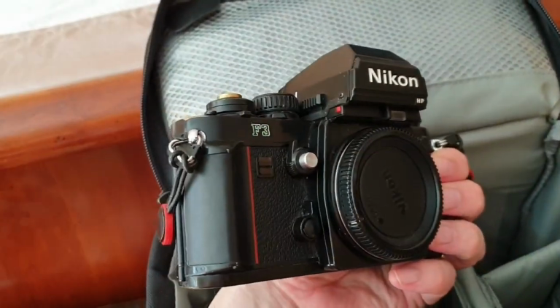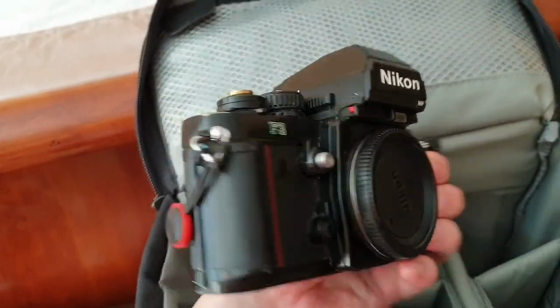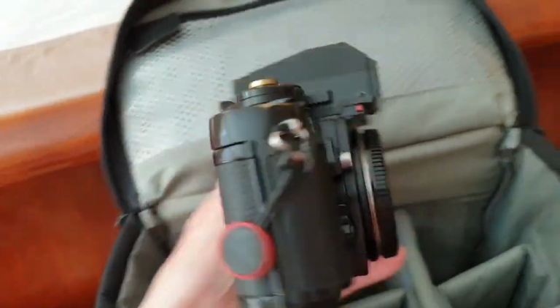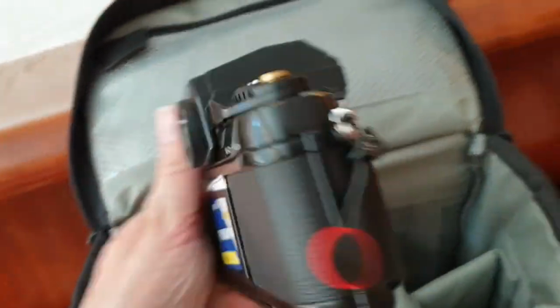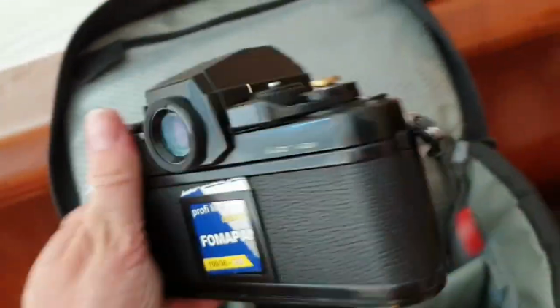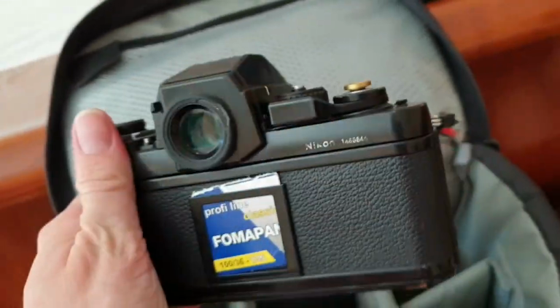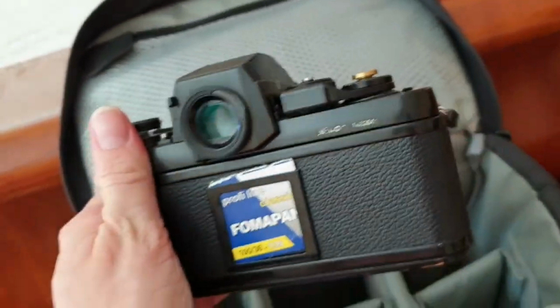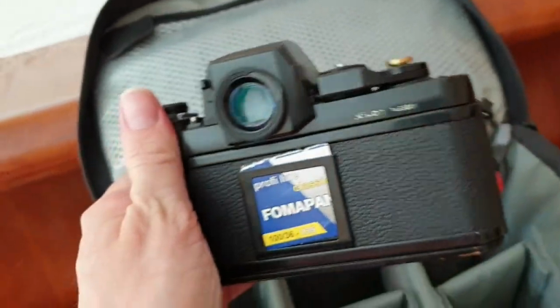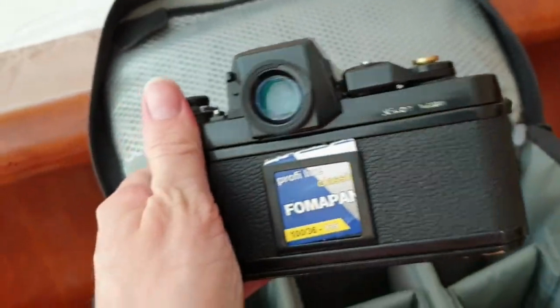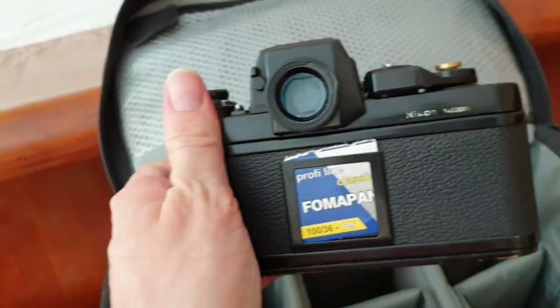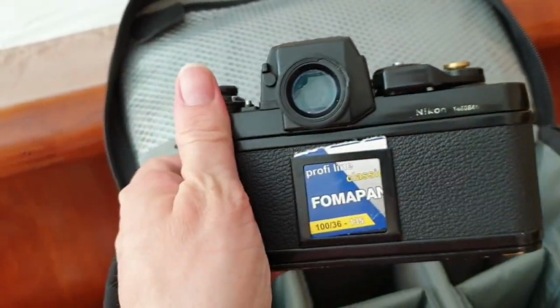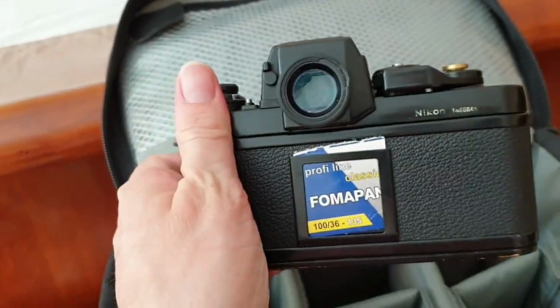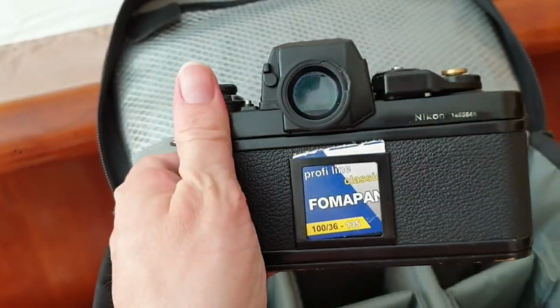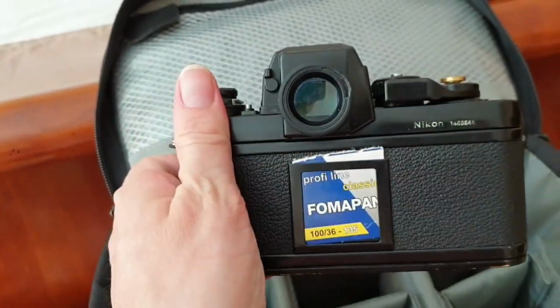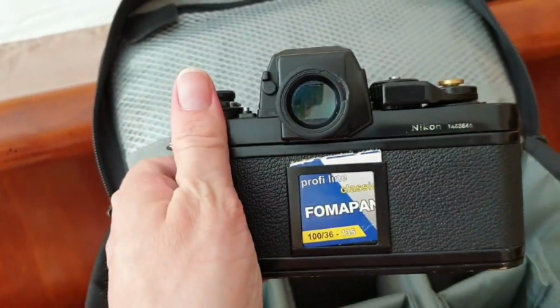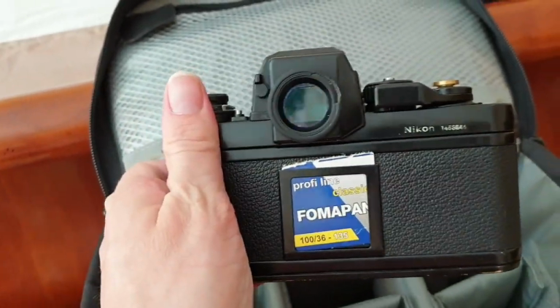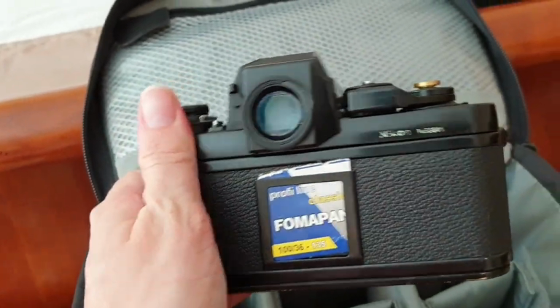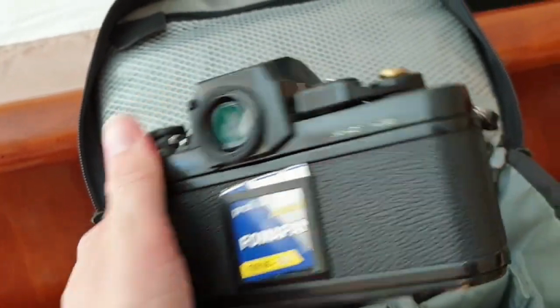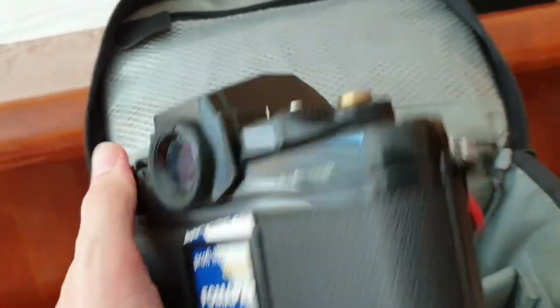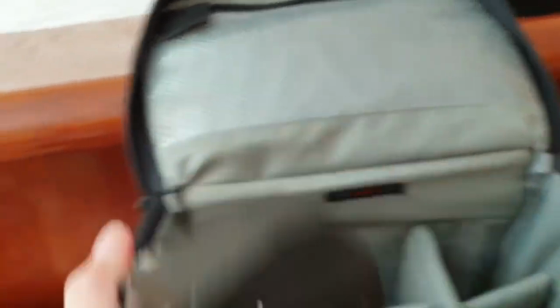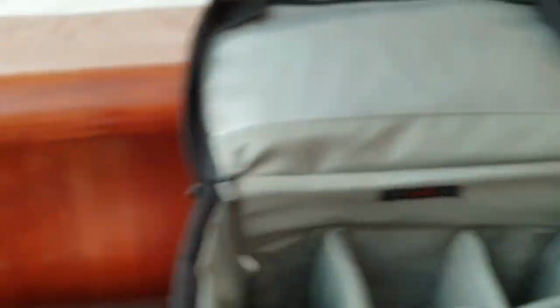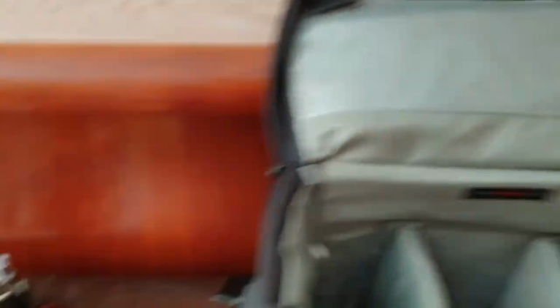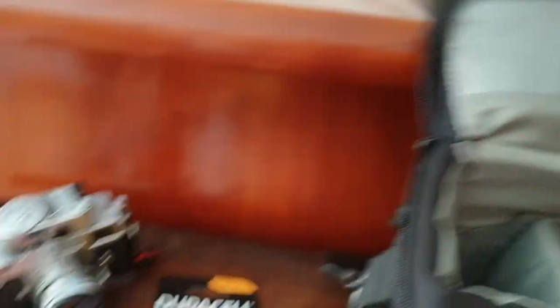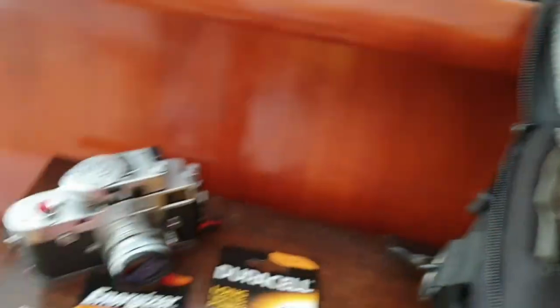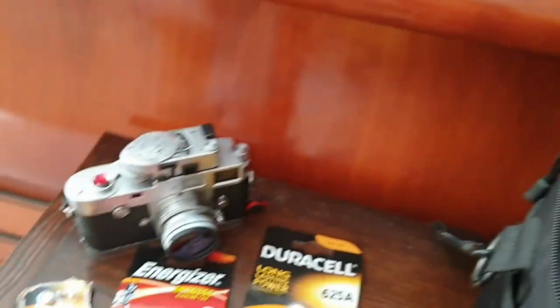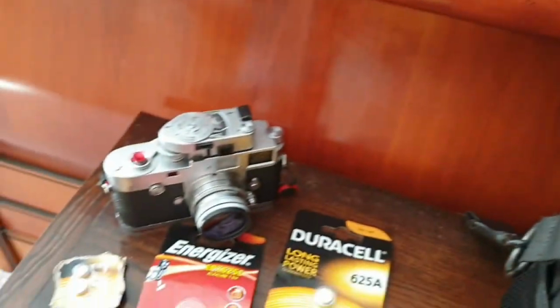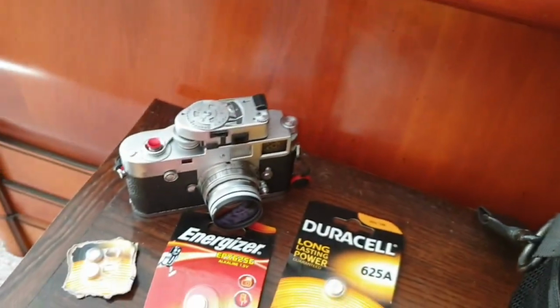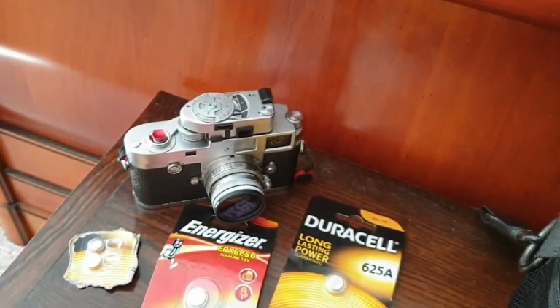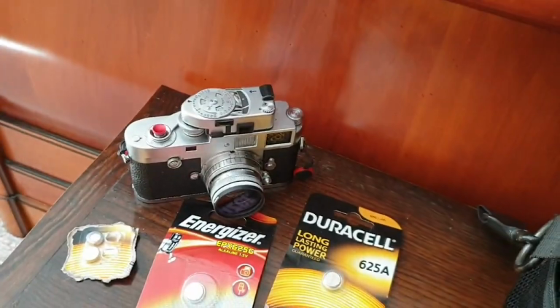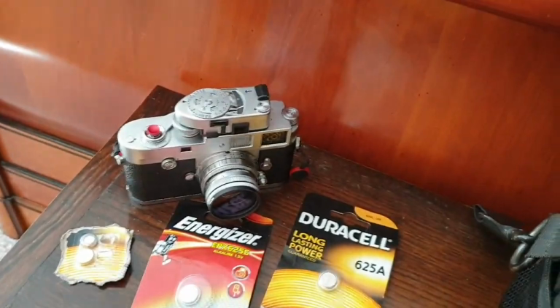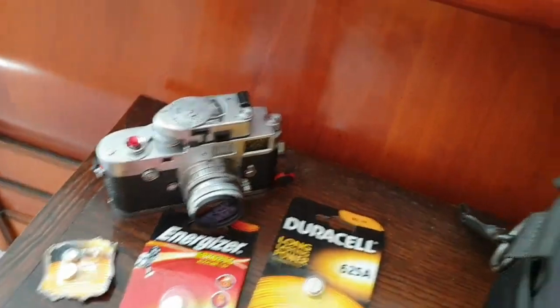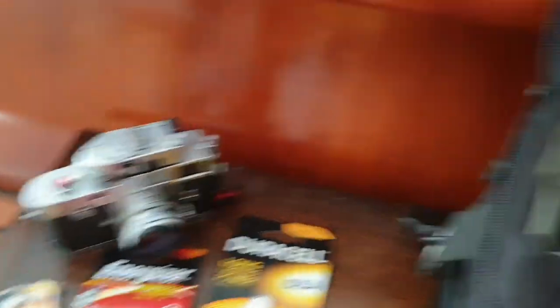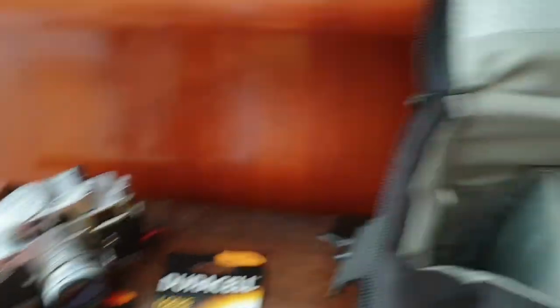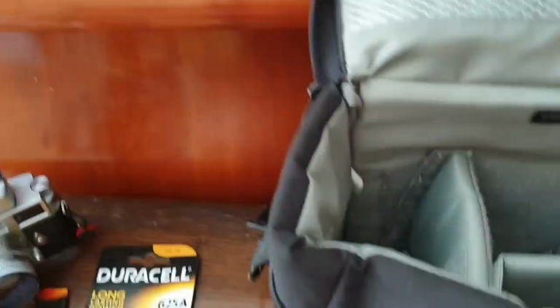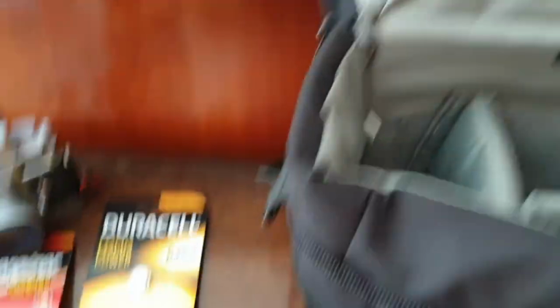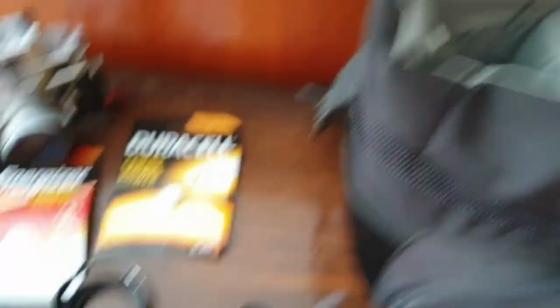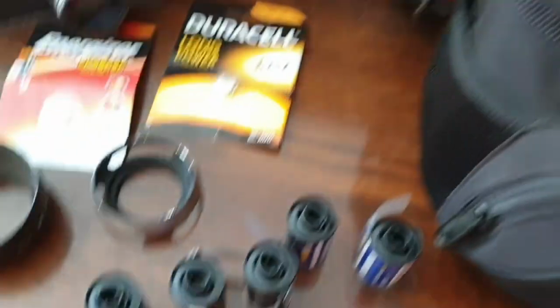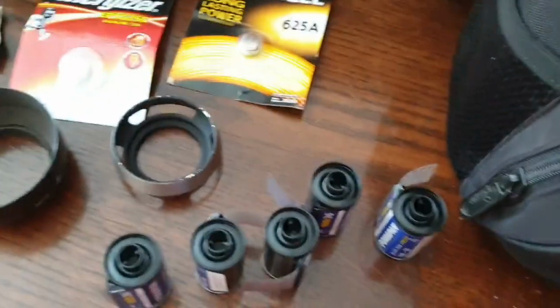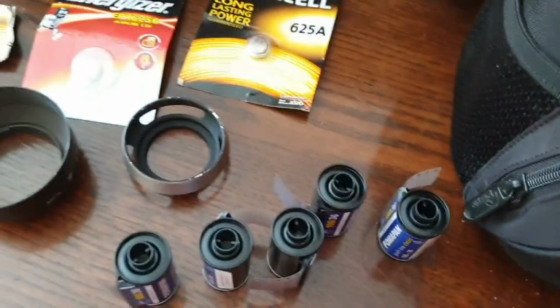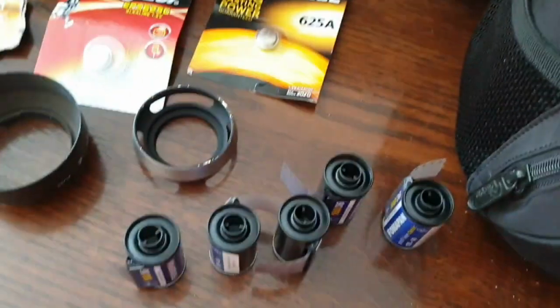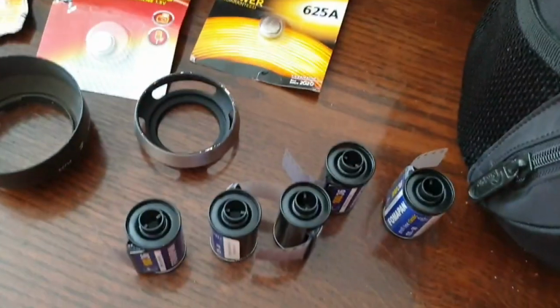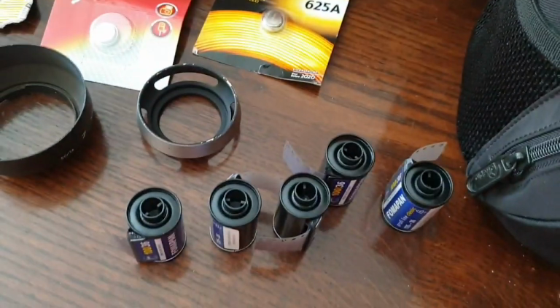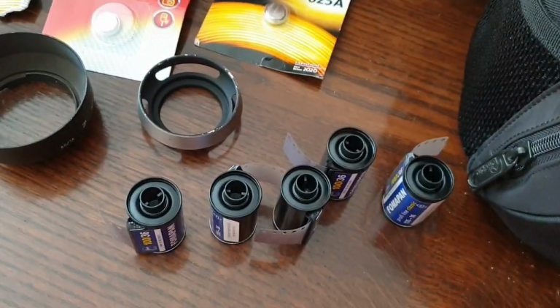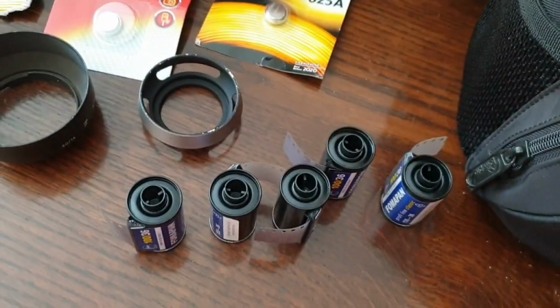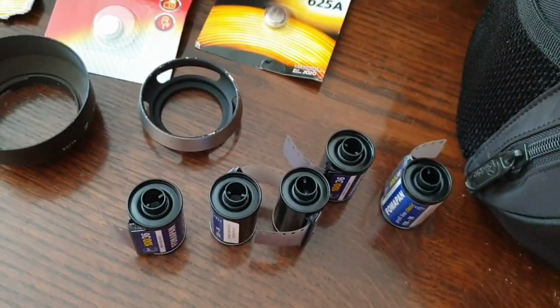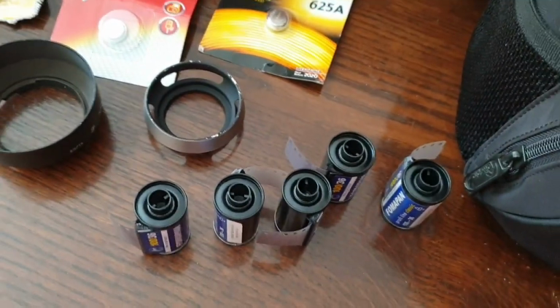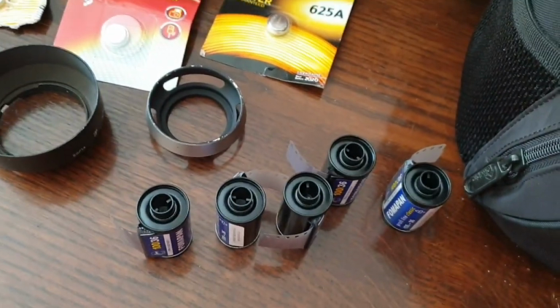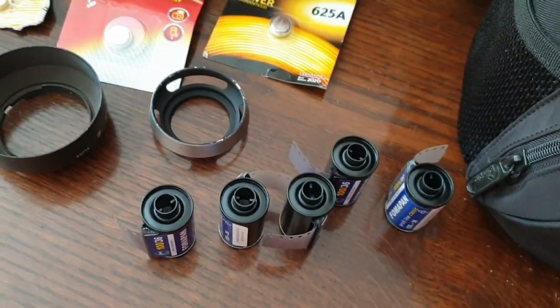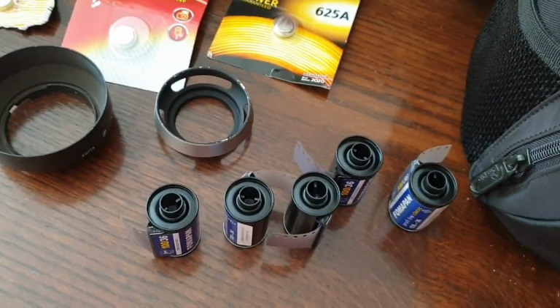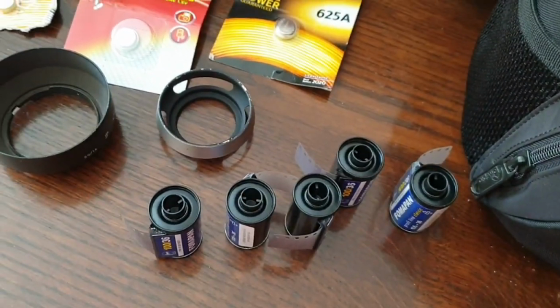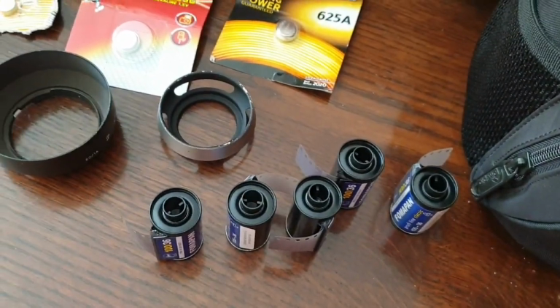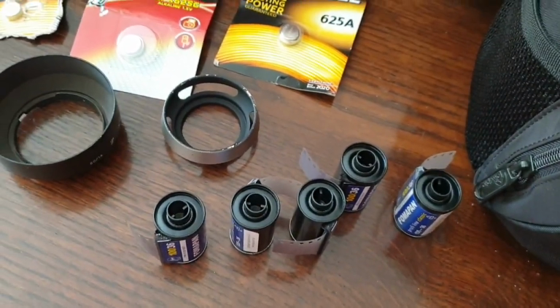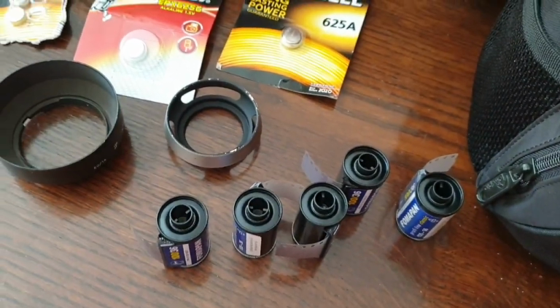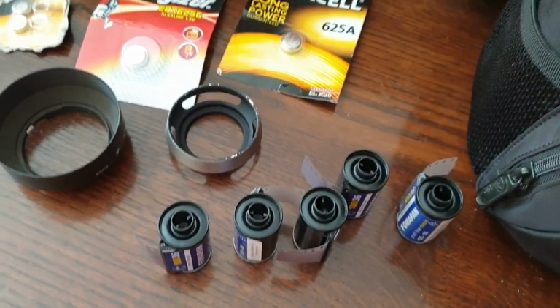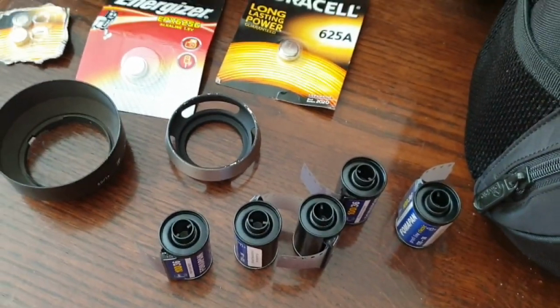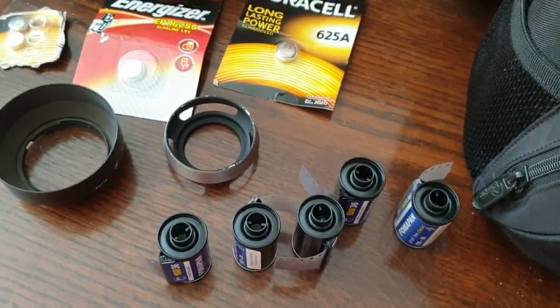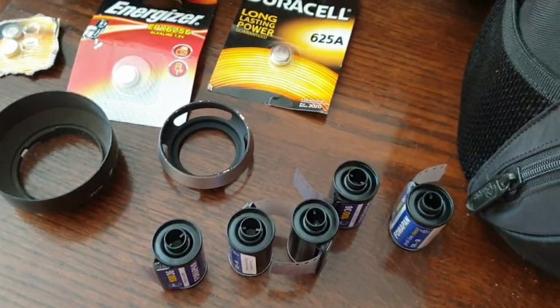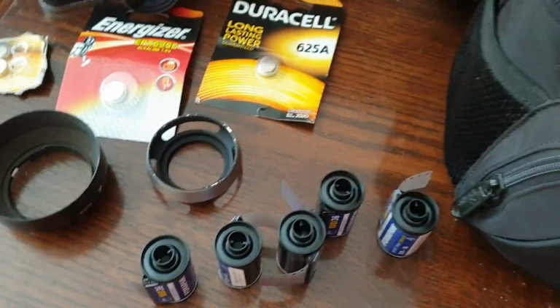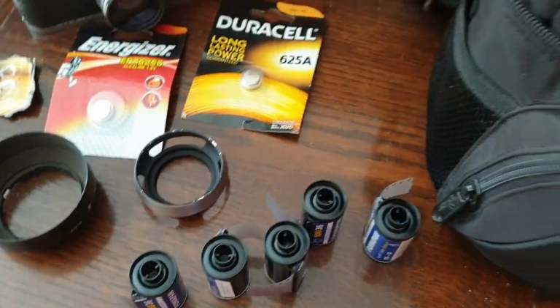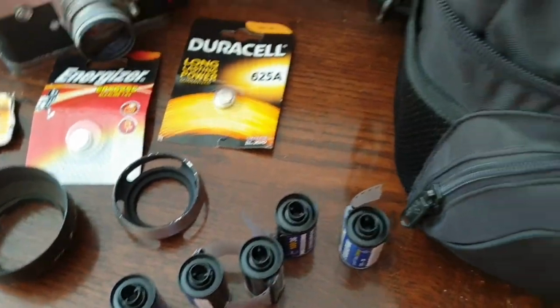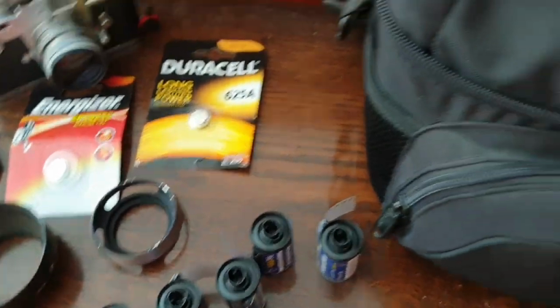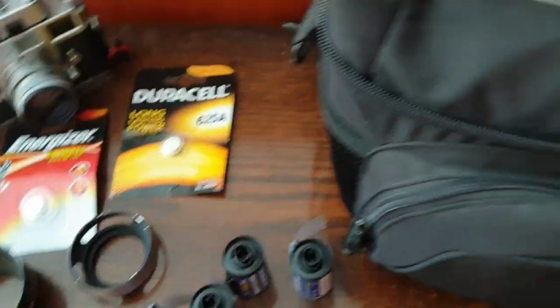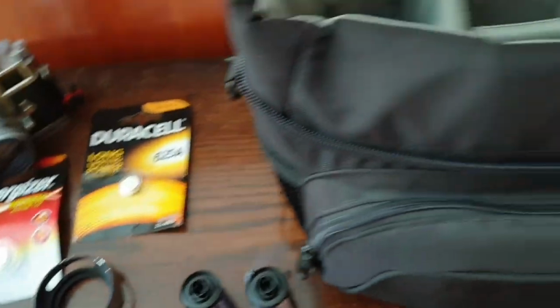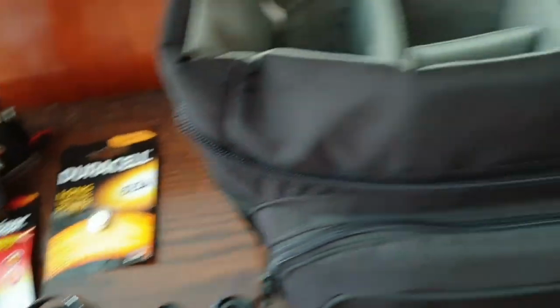I have packed the F3, and it's already got a roll of FOMAPAN in it — so does the M2. I've got another five rolls of FOMAPAN 100 with me.